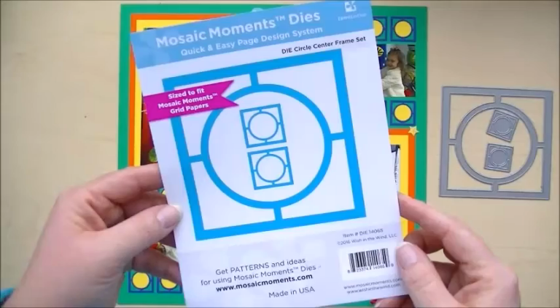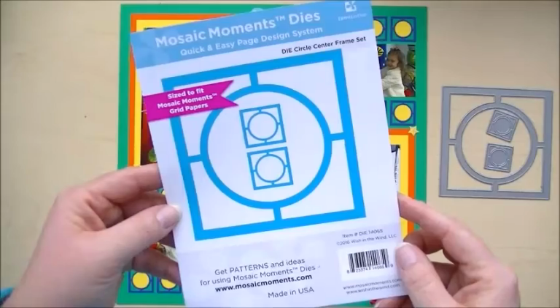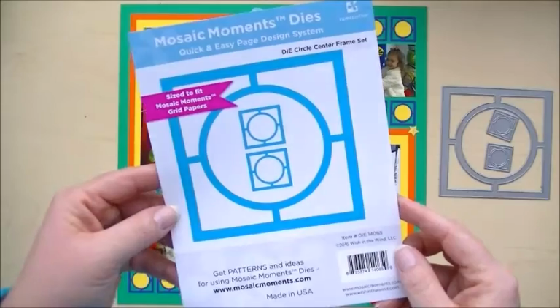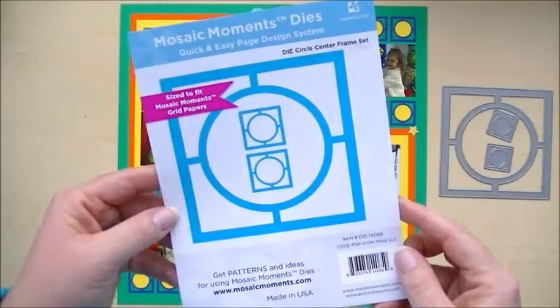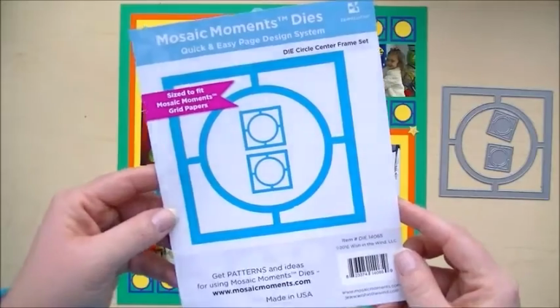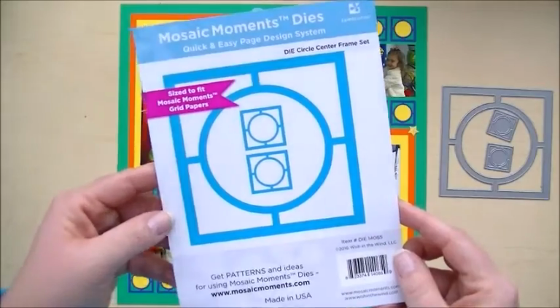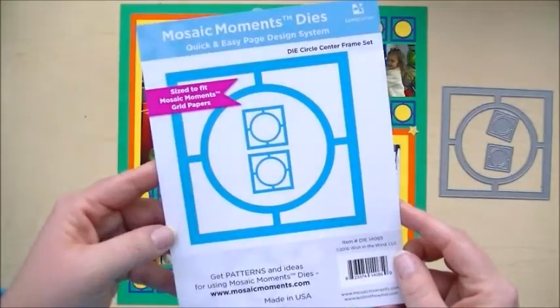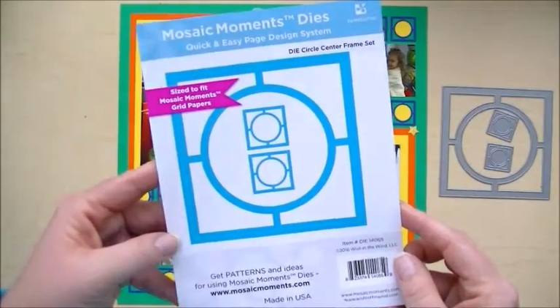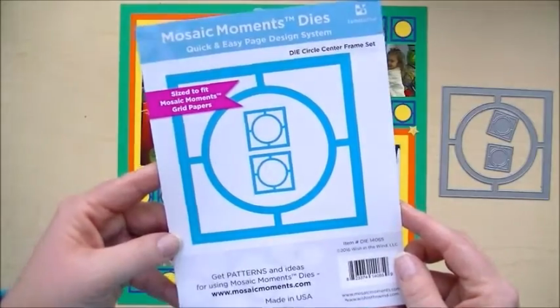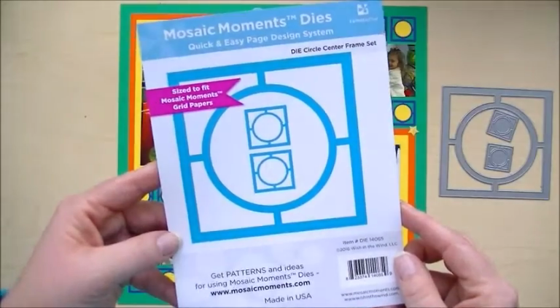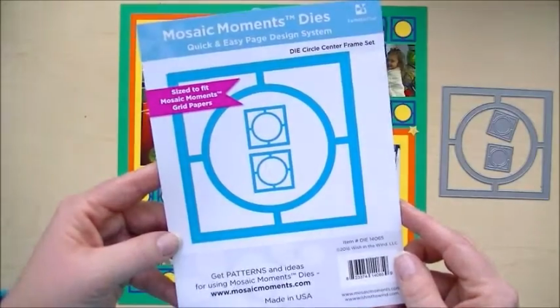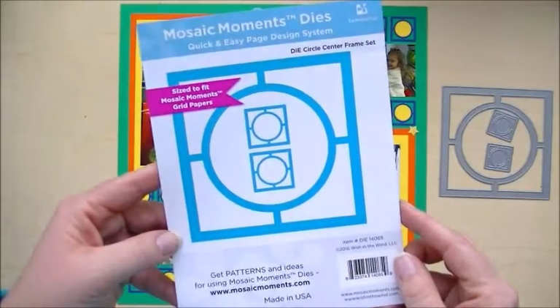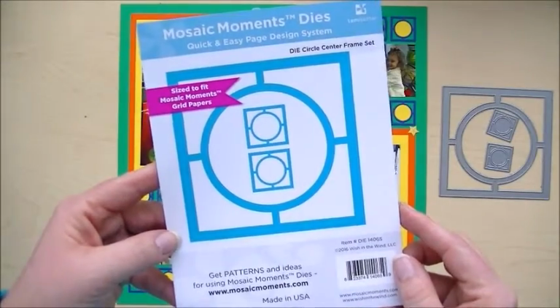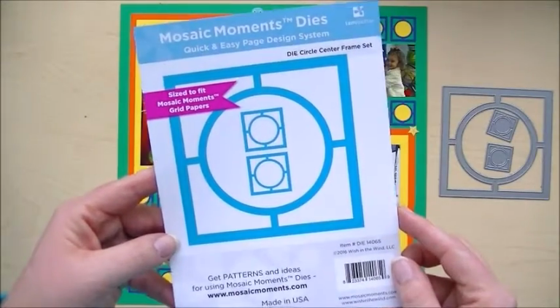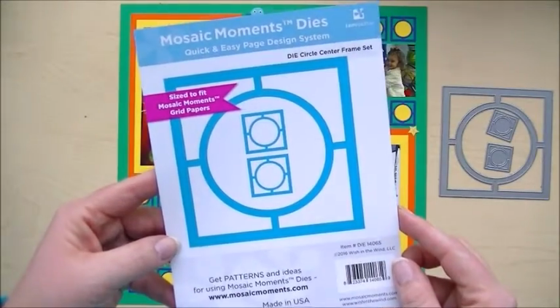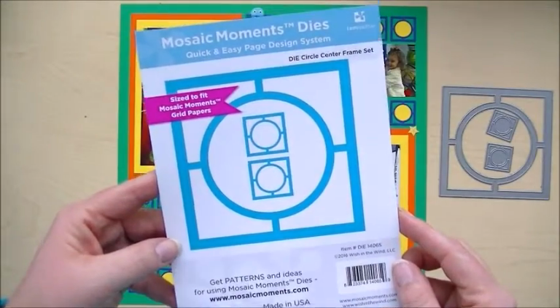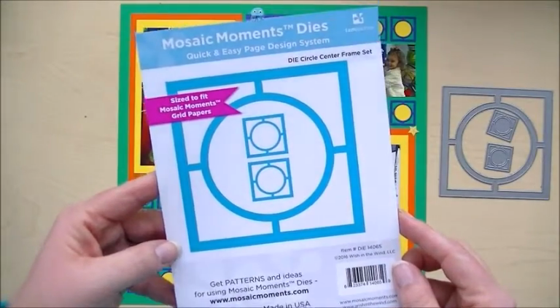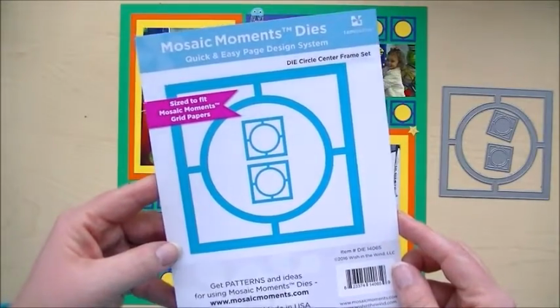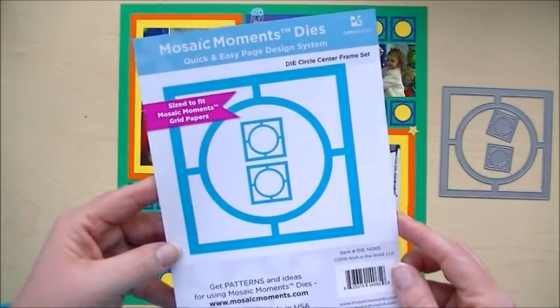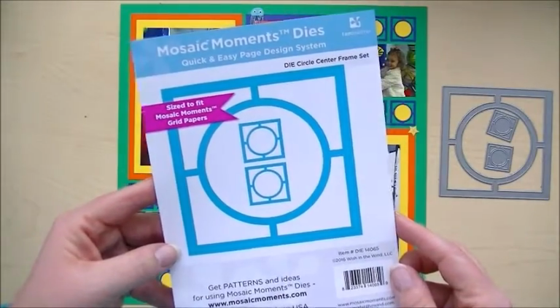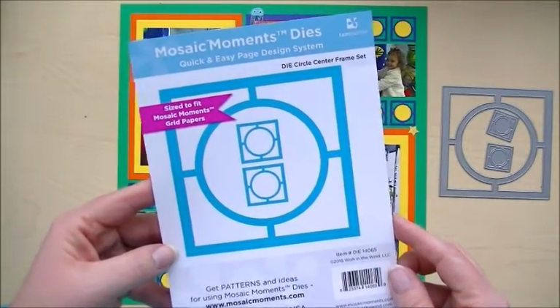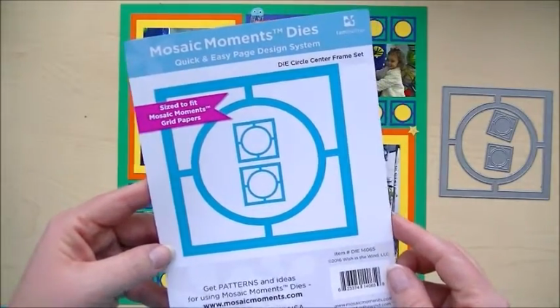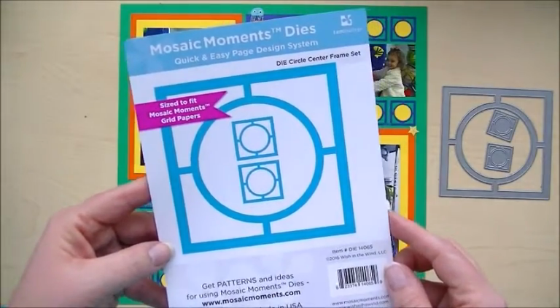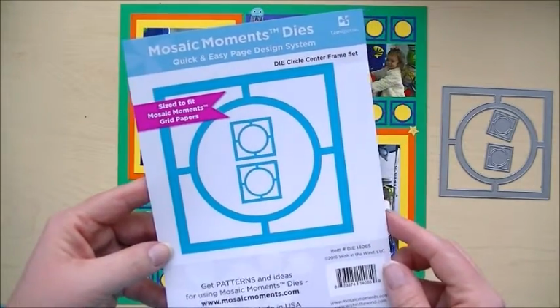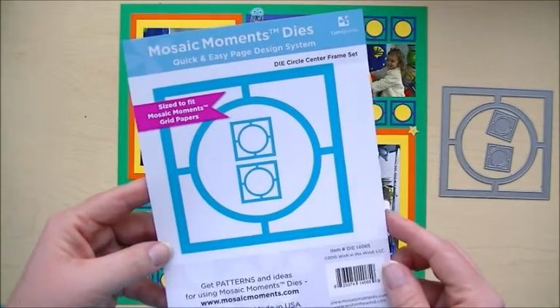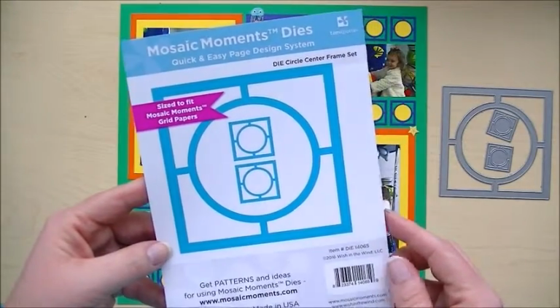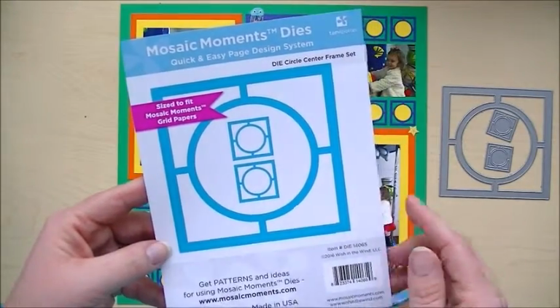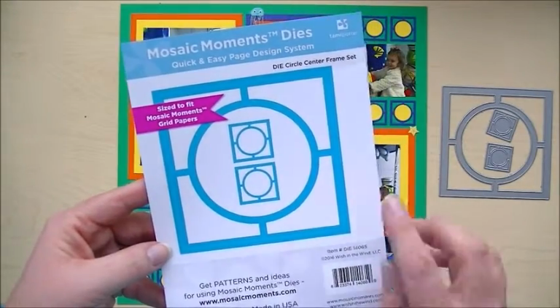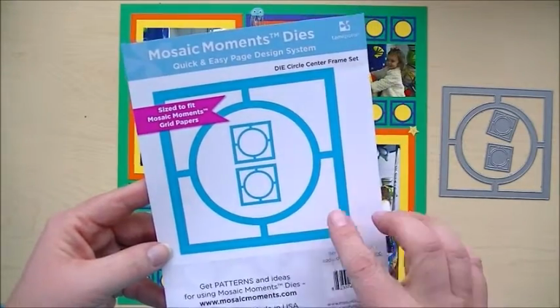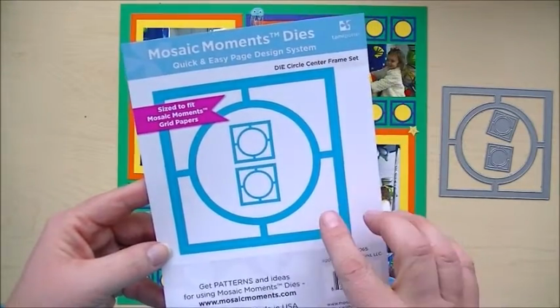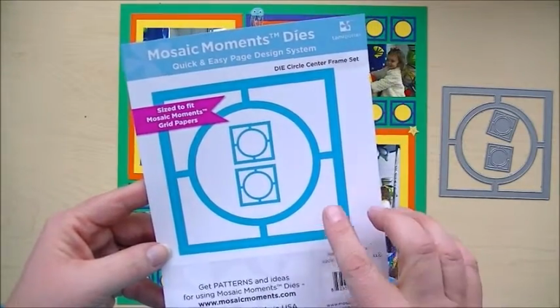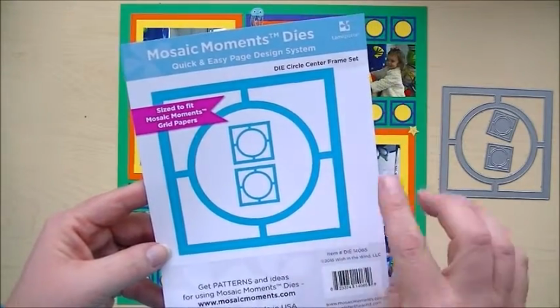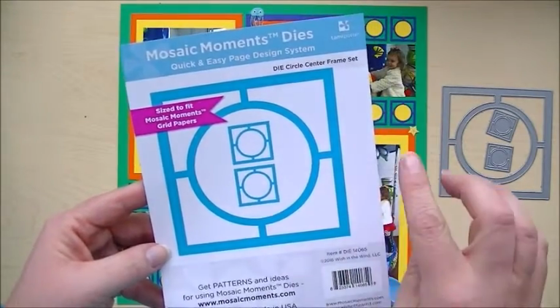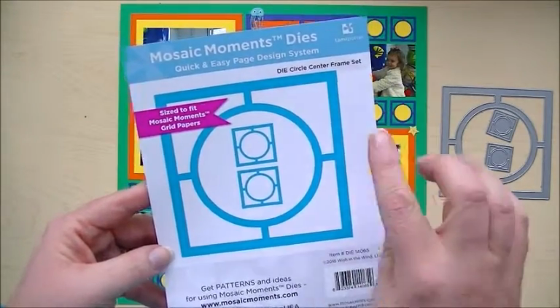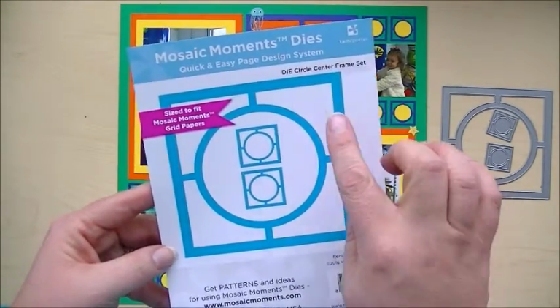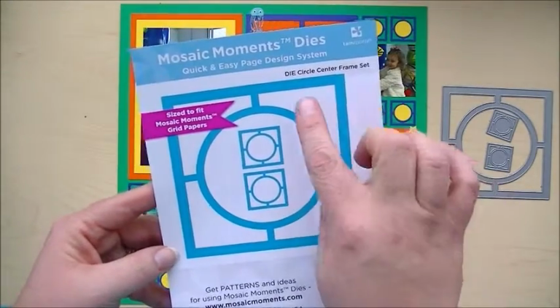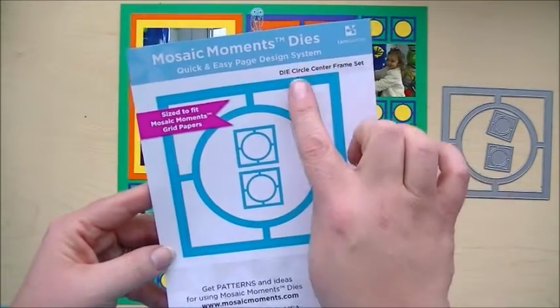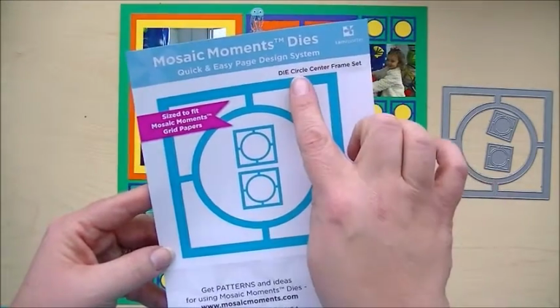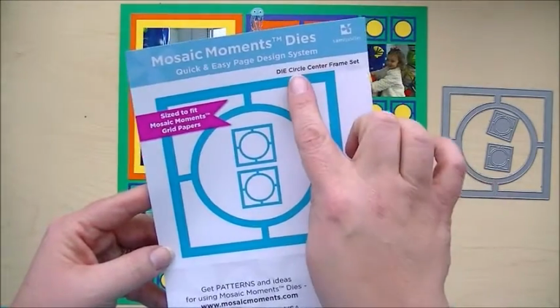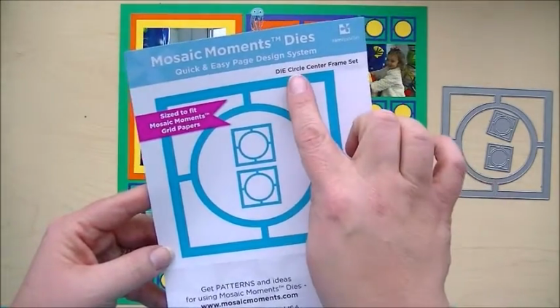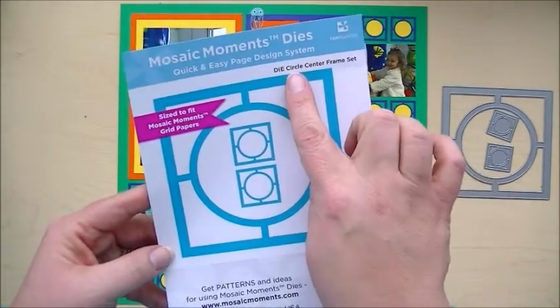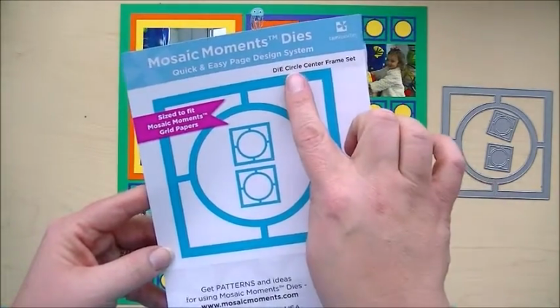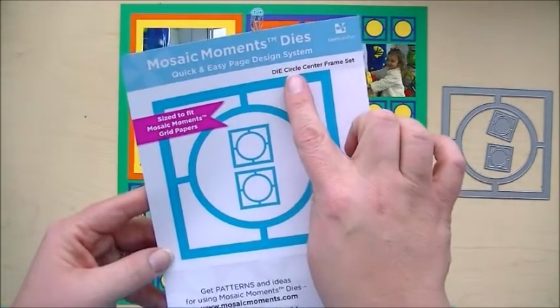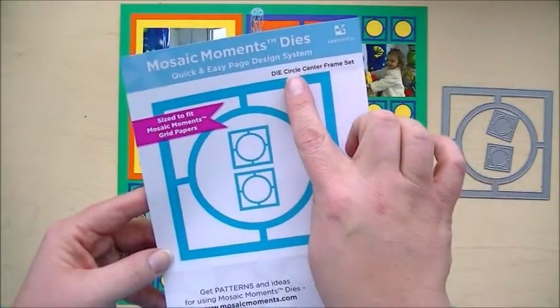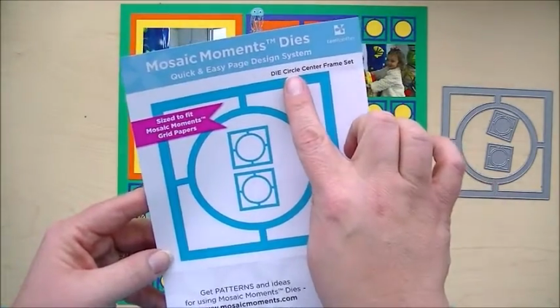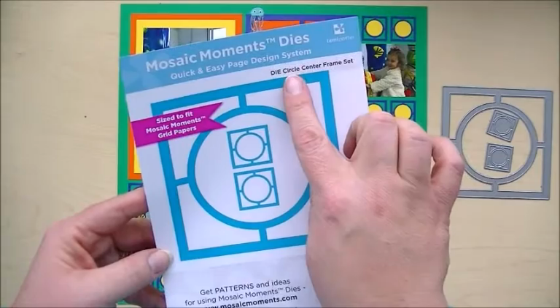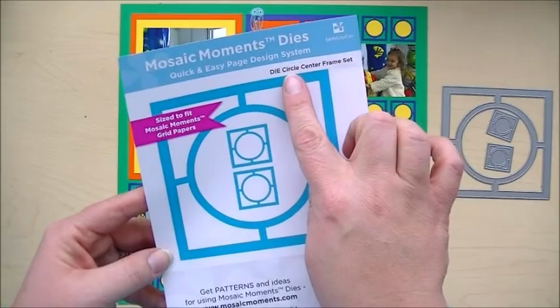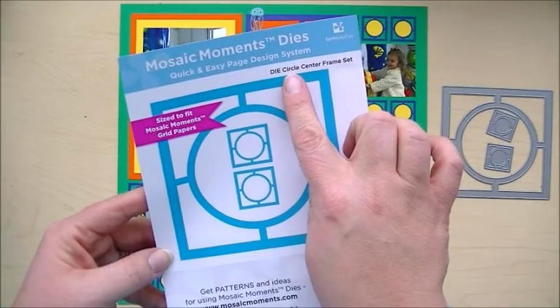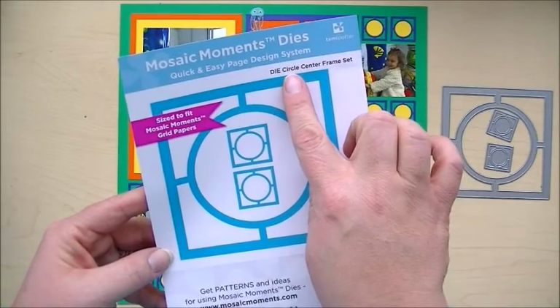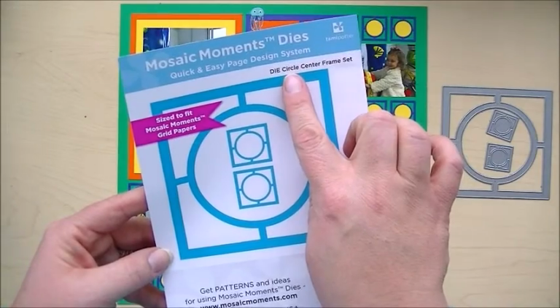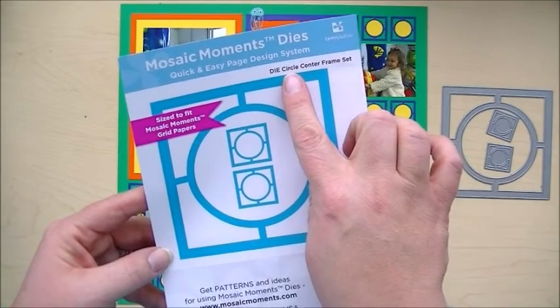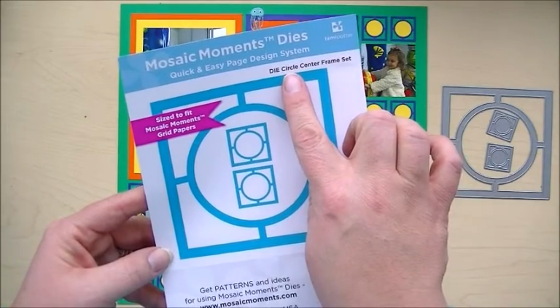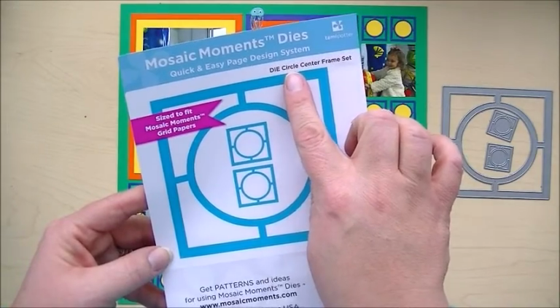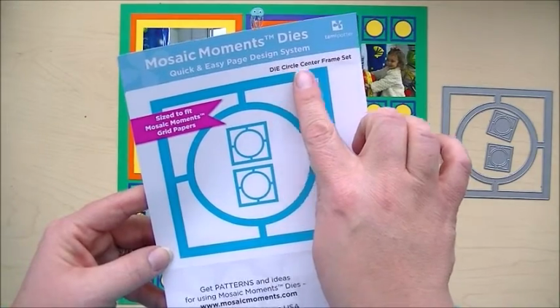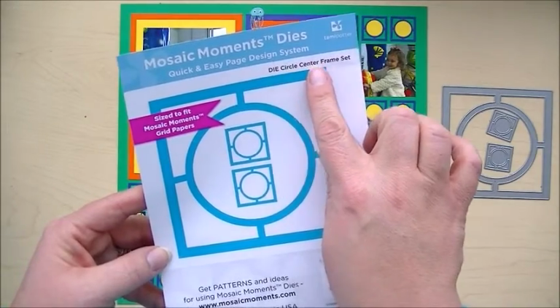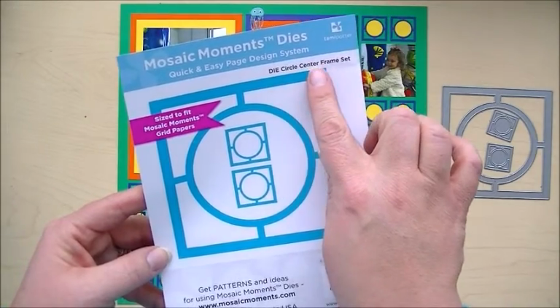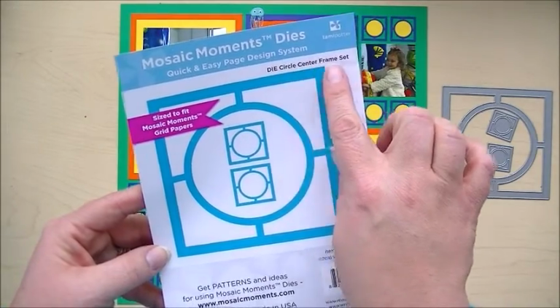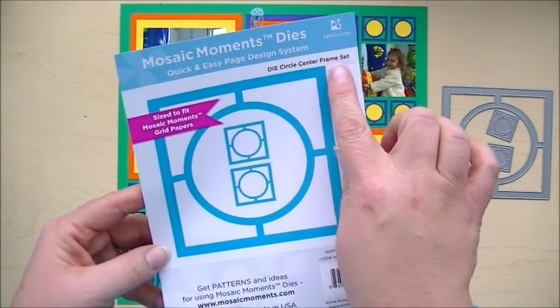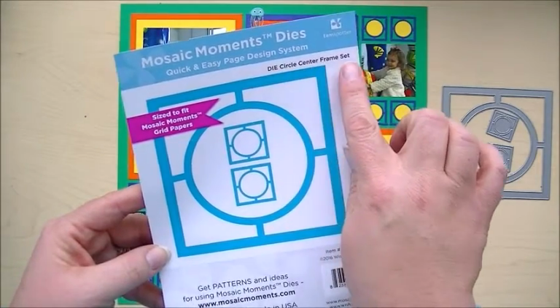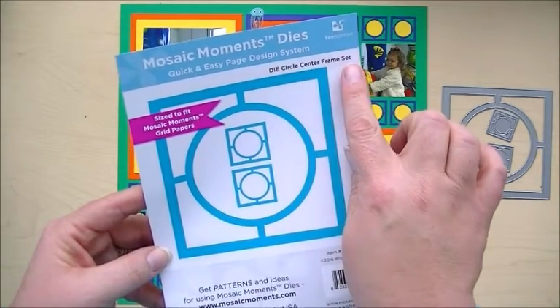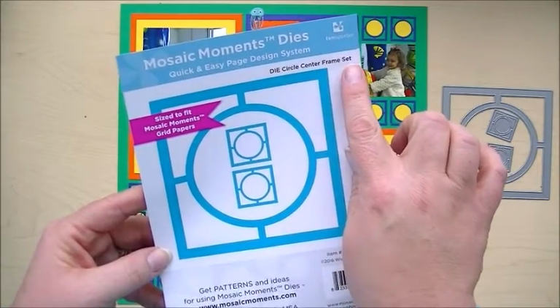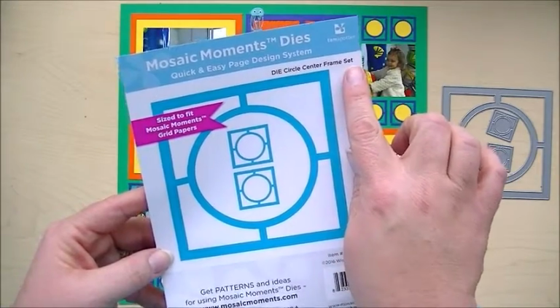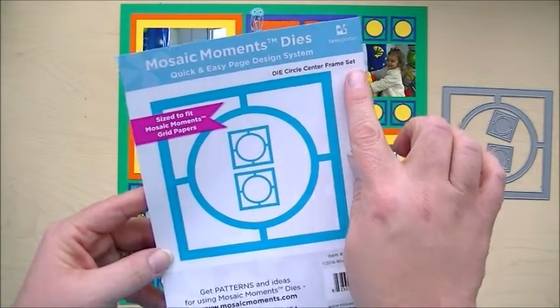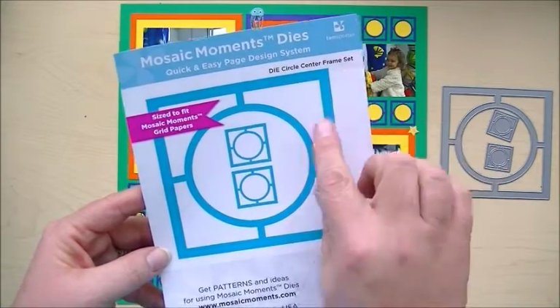Hi, it's Candy from Mosaic Moments. Today I want to show you a page I created using the die circle center frame set.